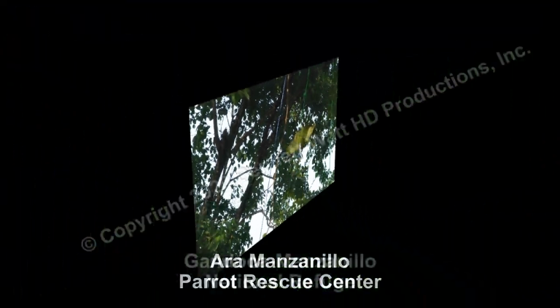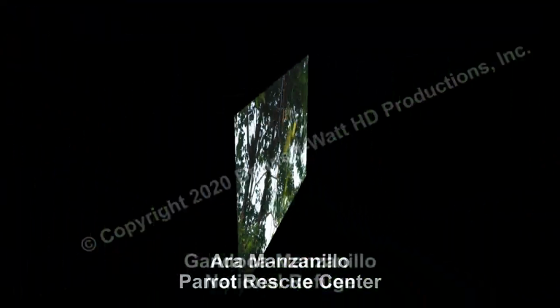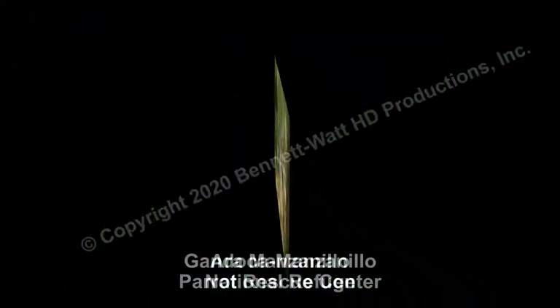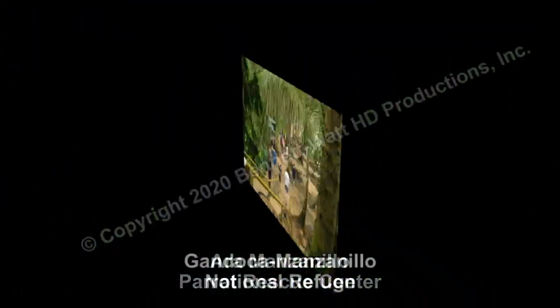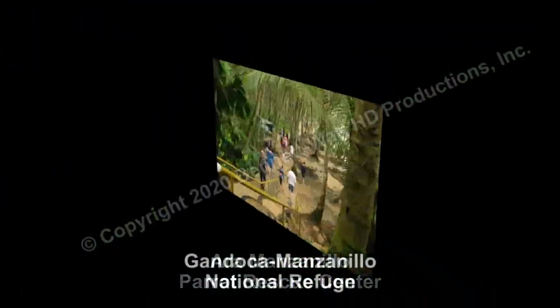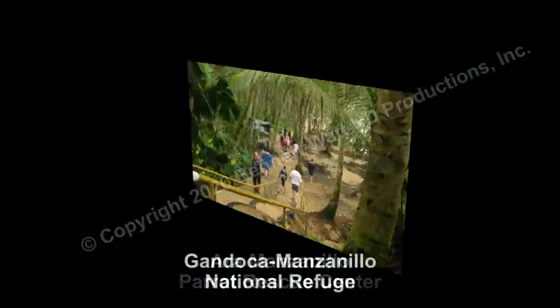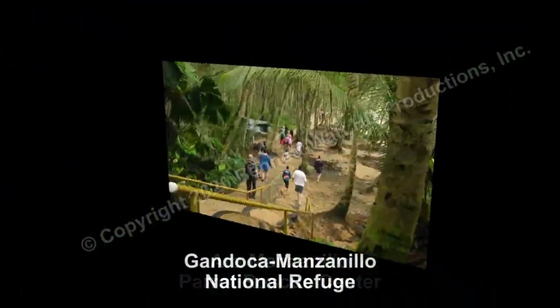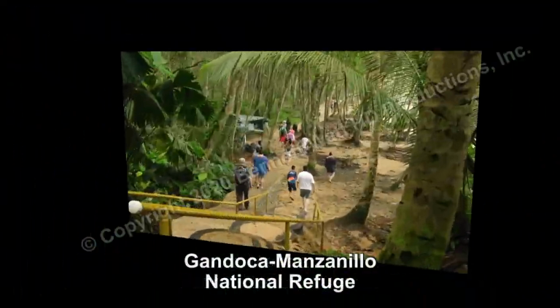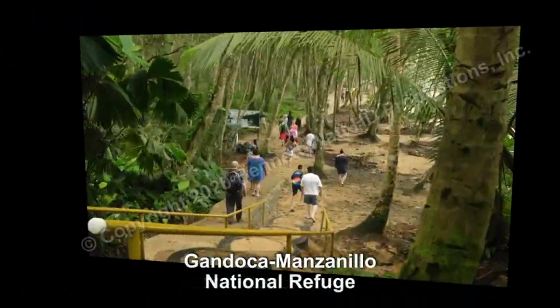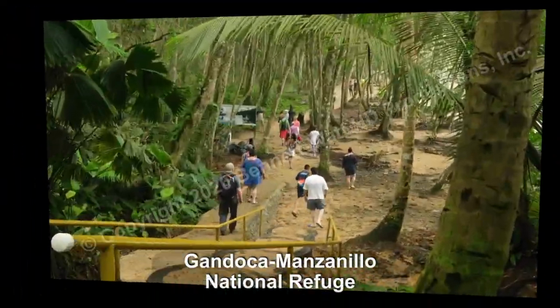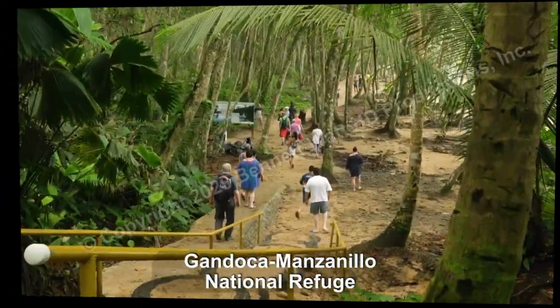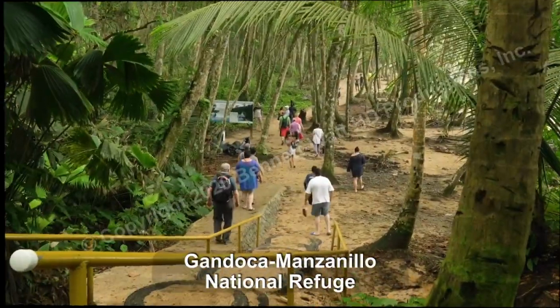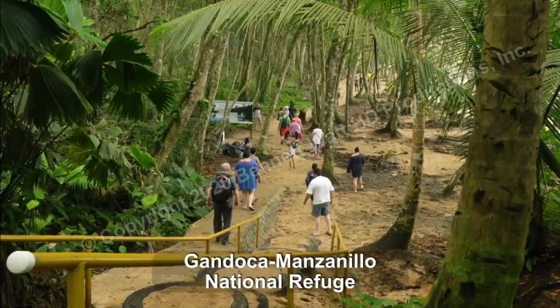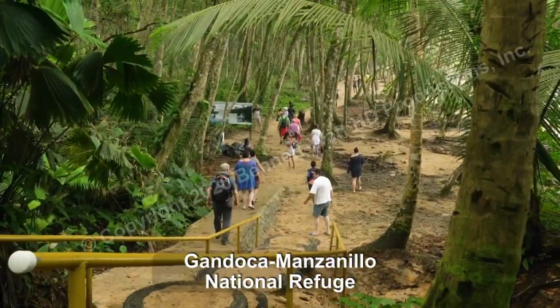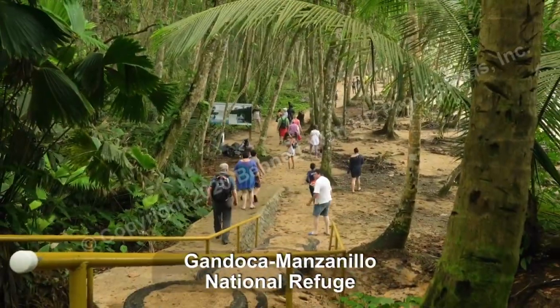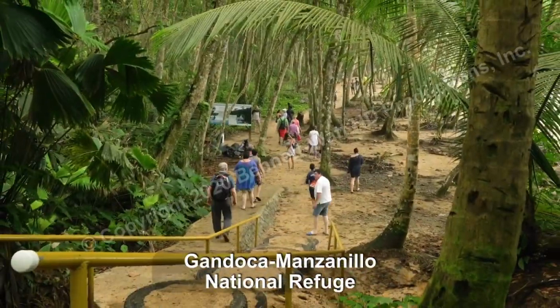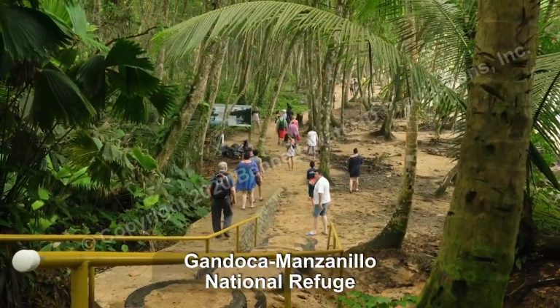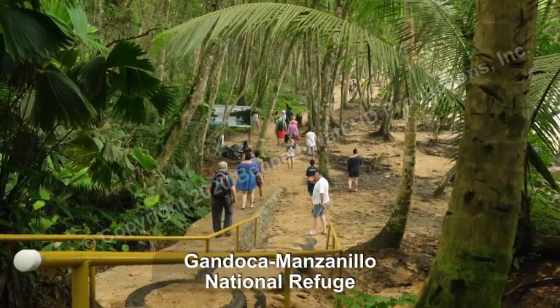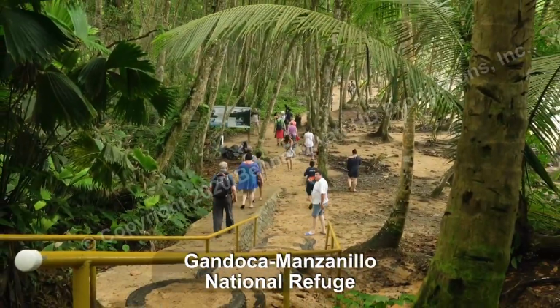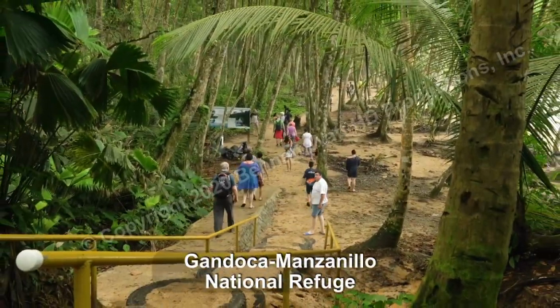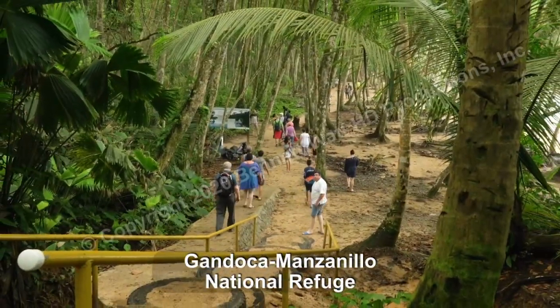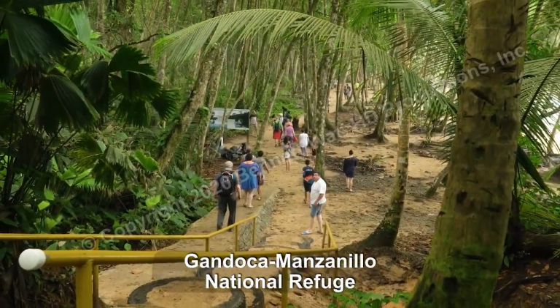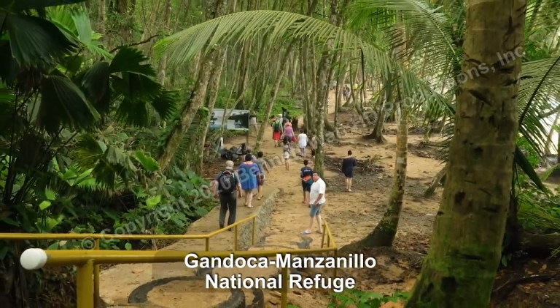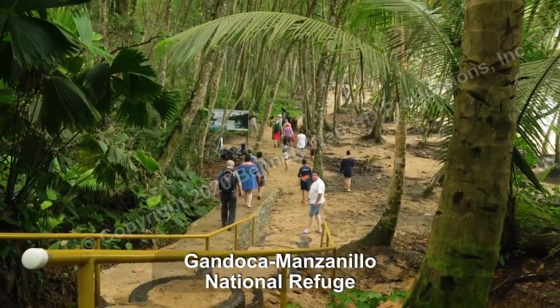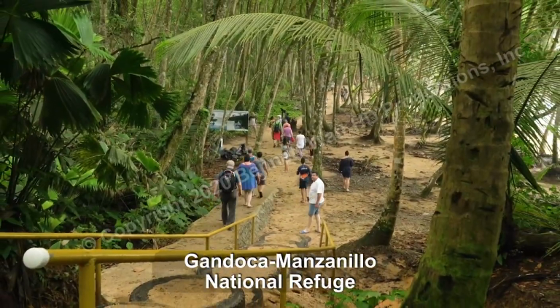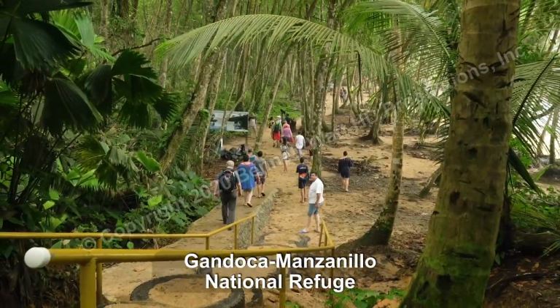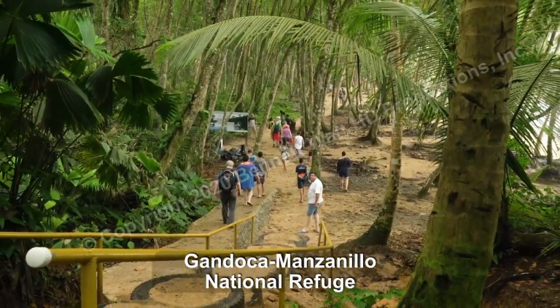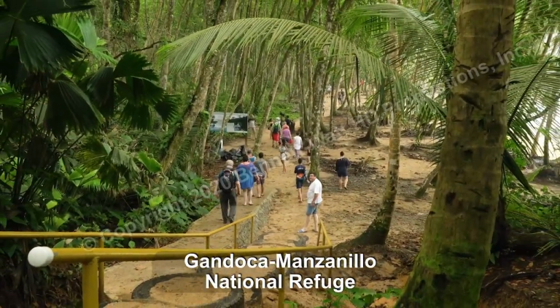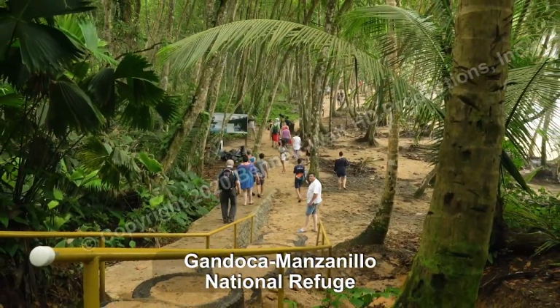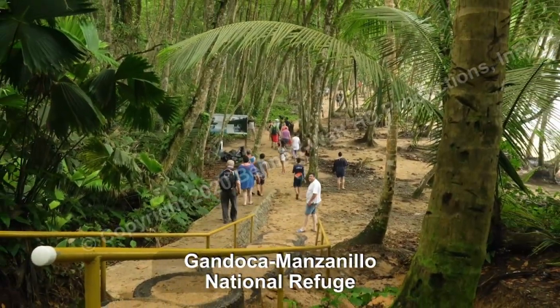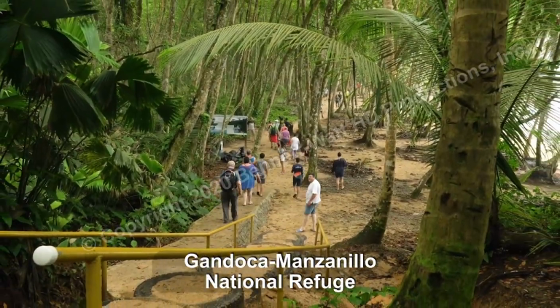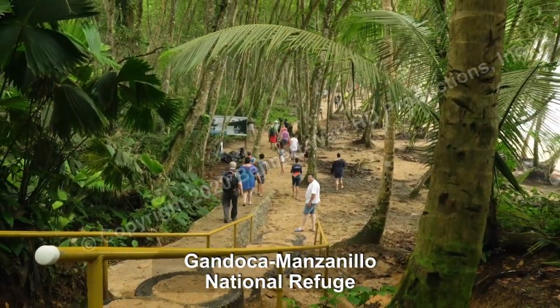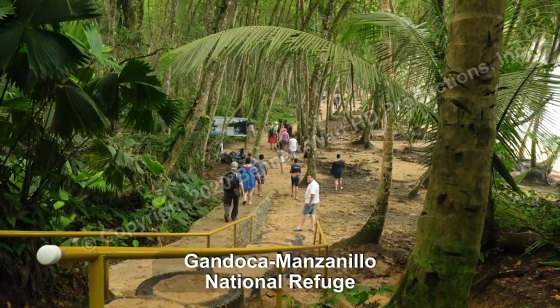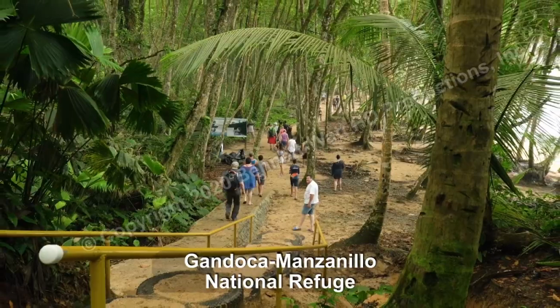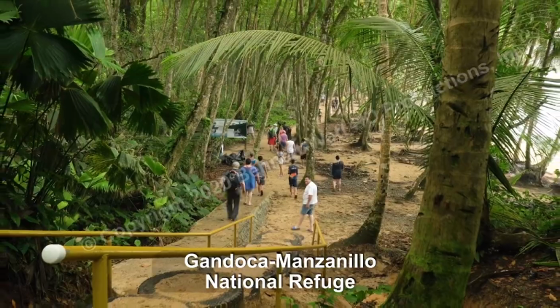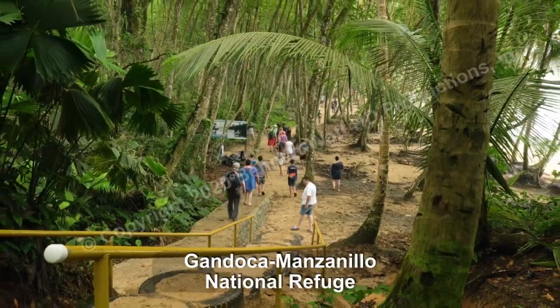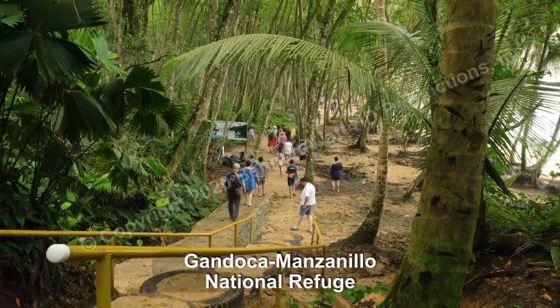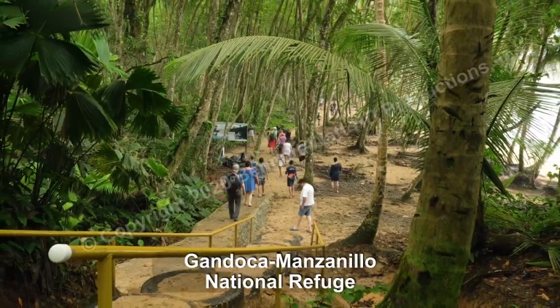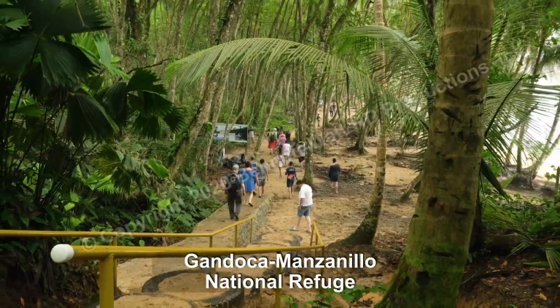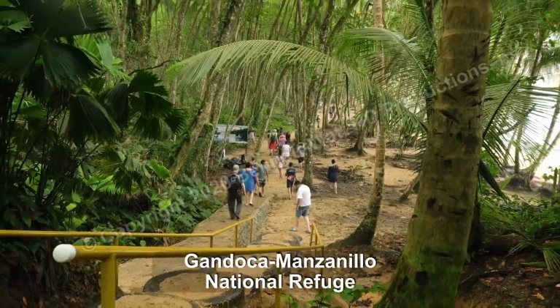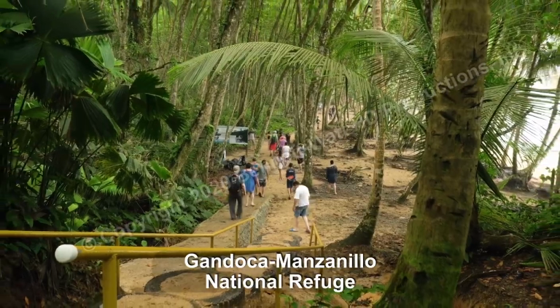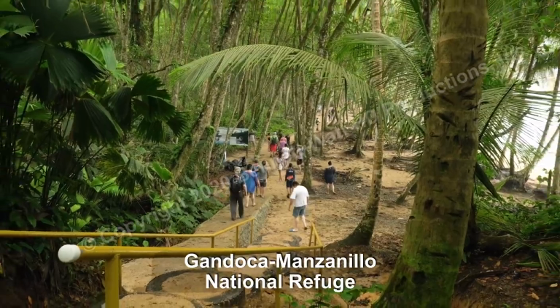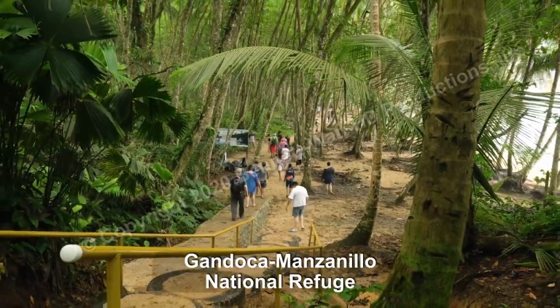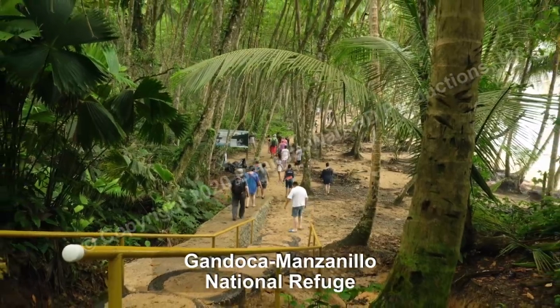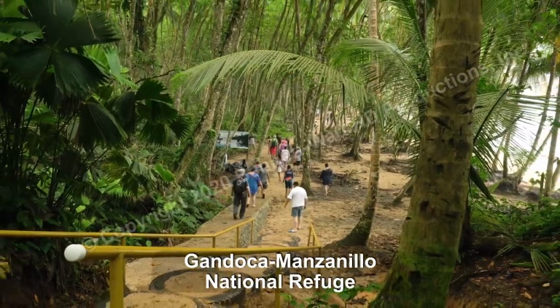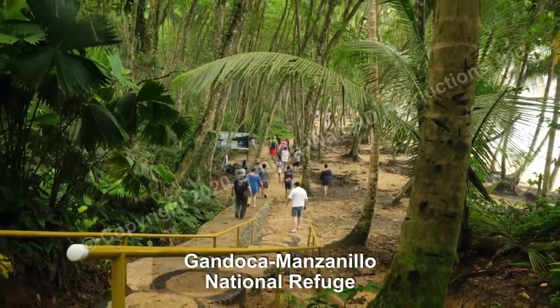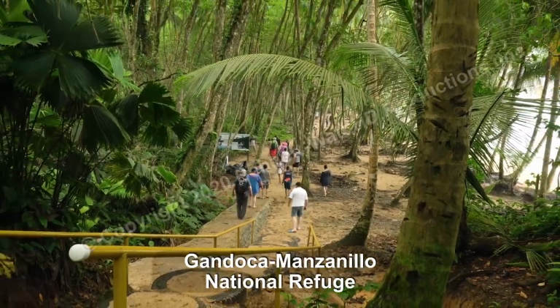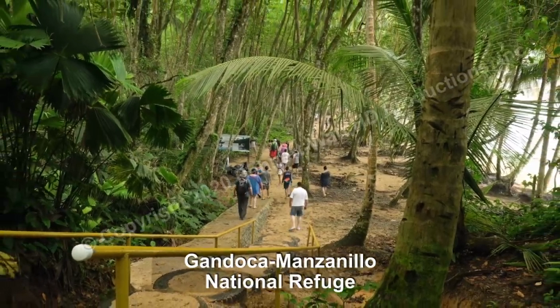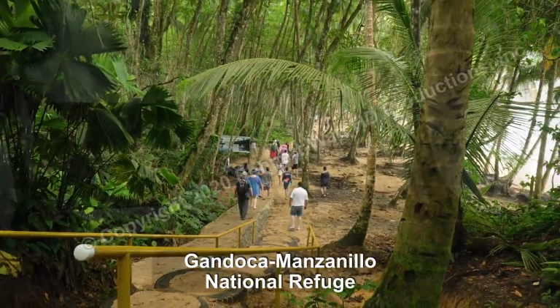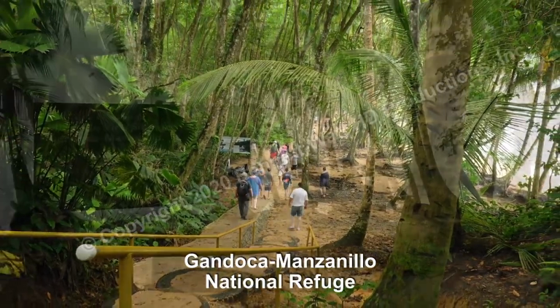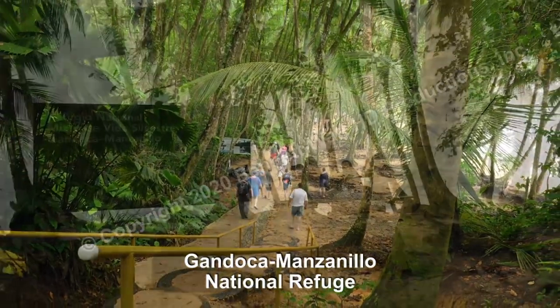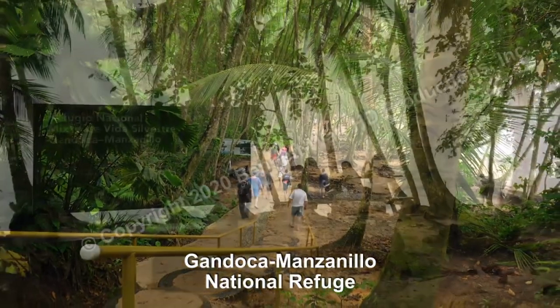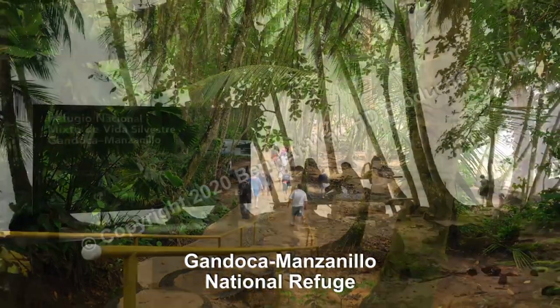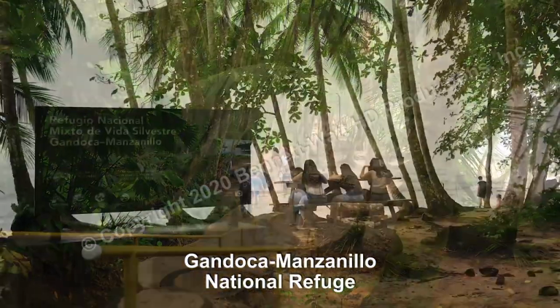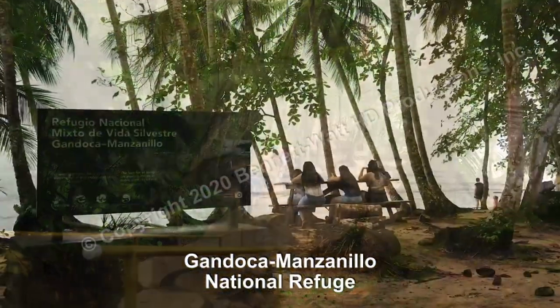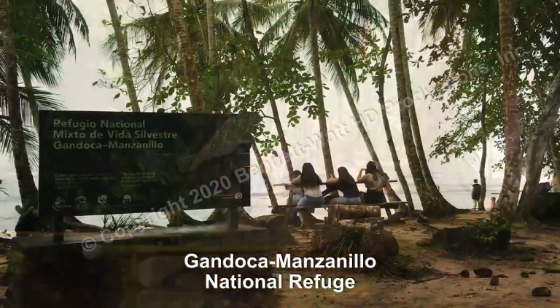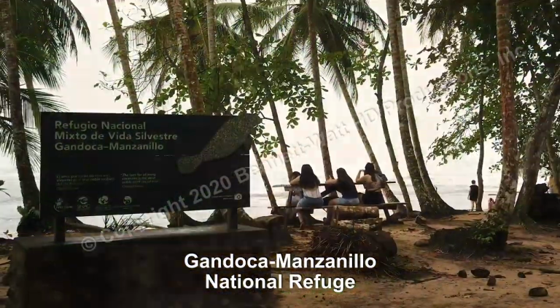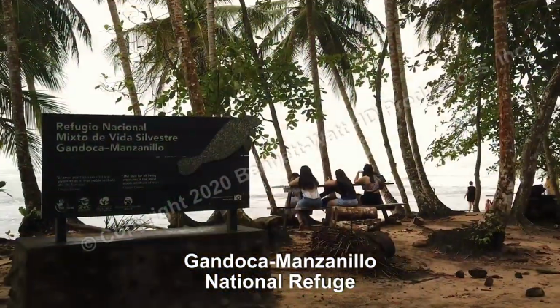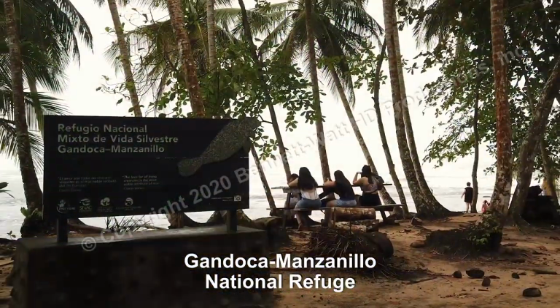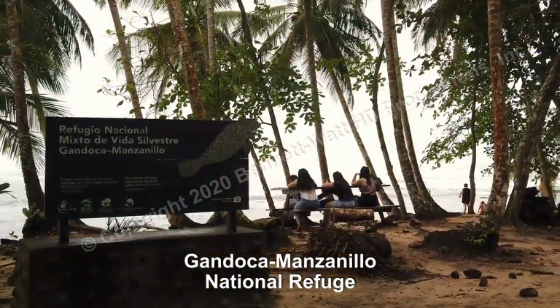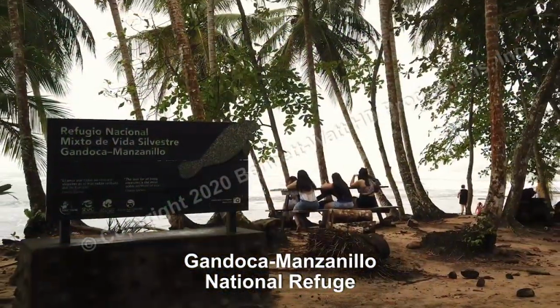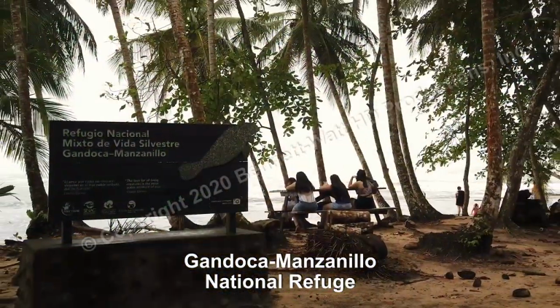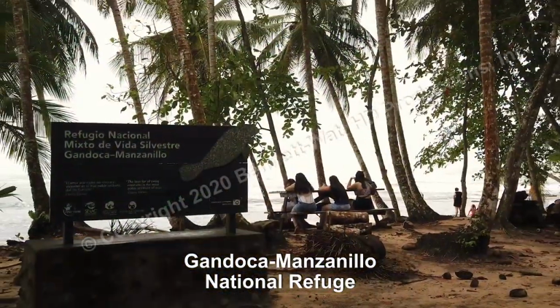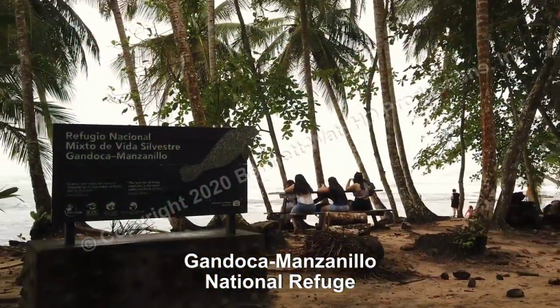The main hiking trail that runs along the beach is popular, with picnic tables placed at intervals along the beach.